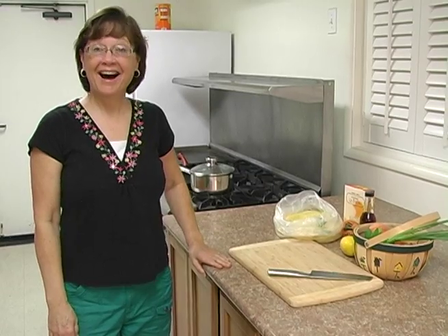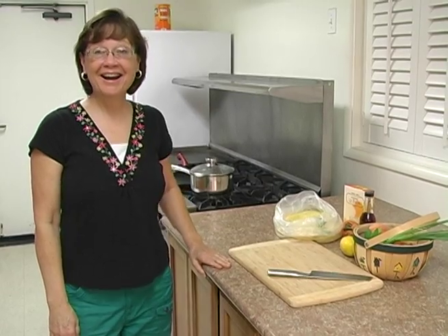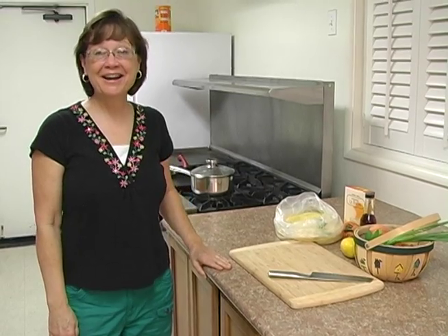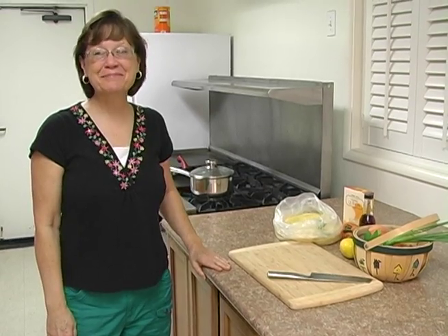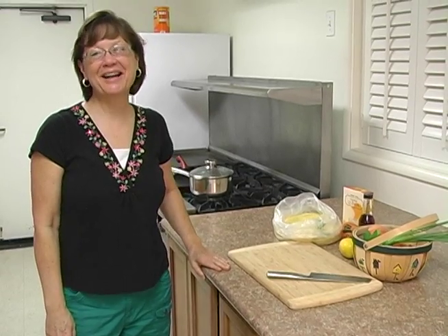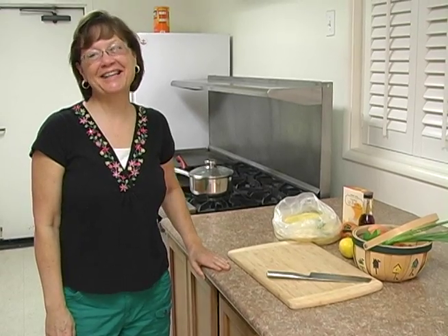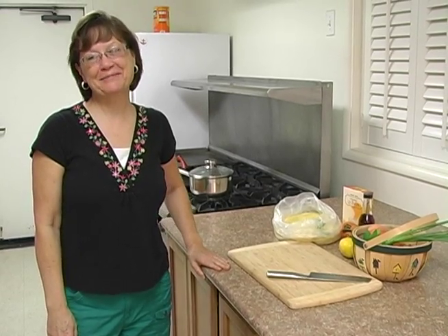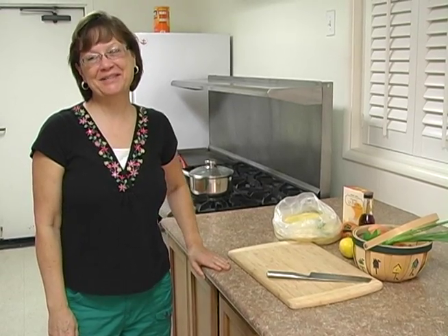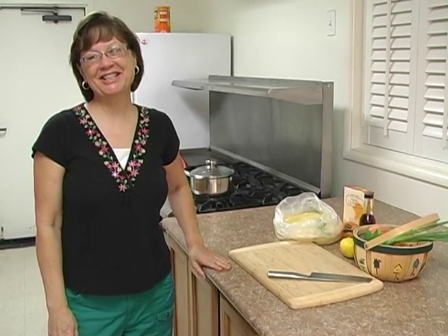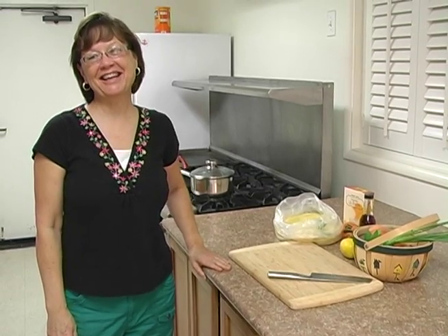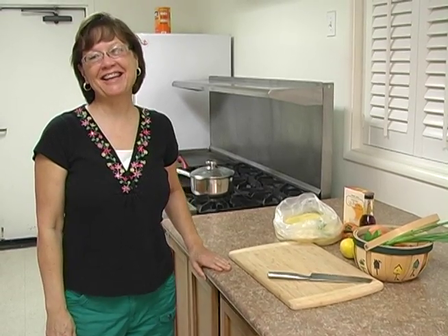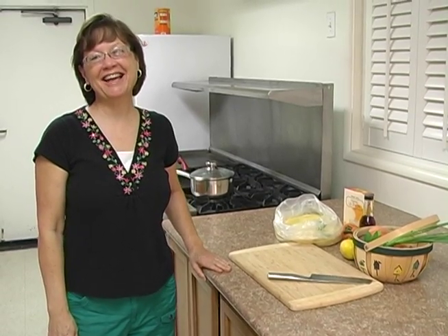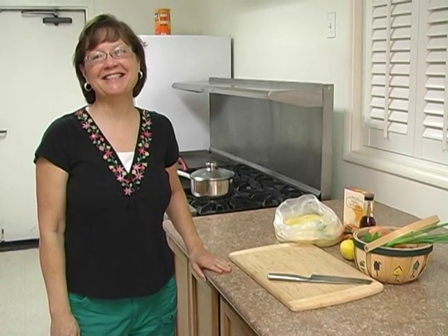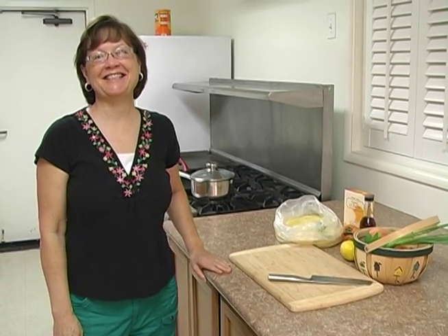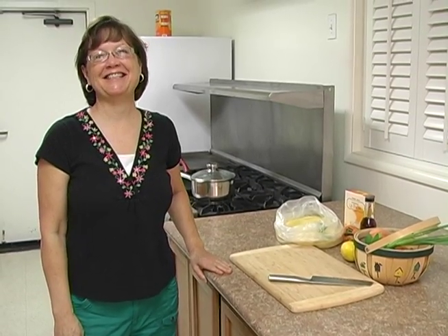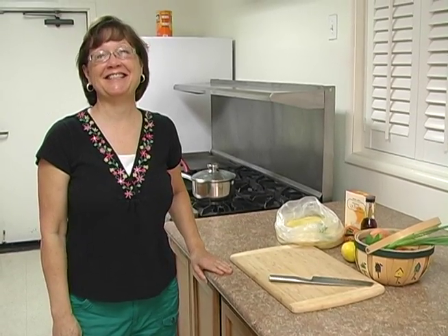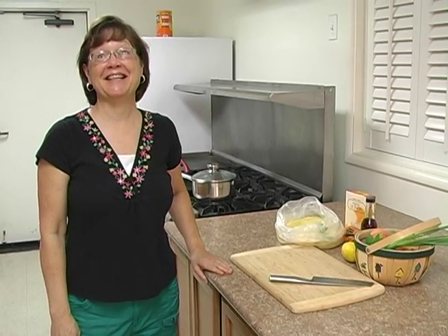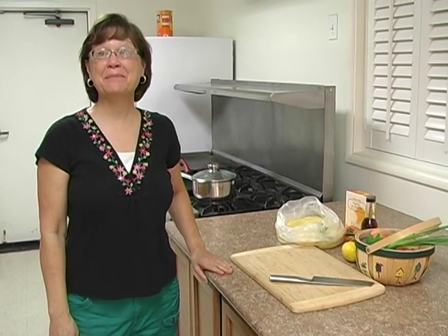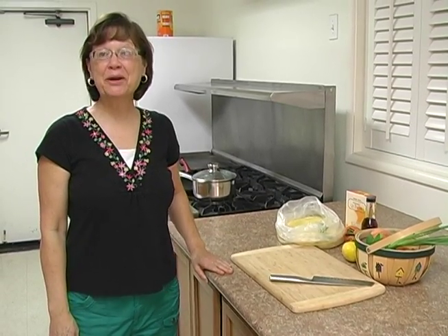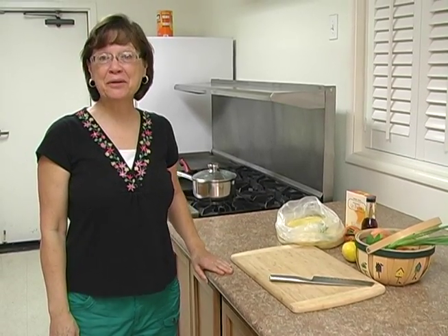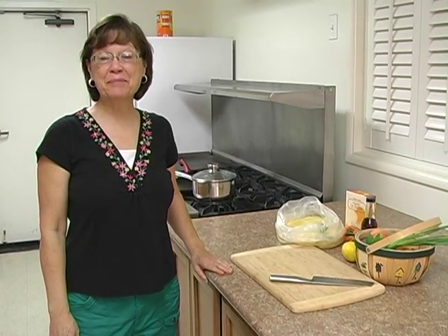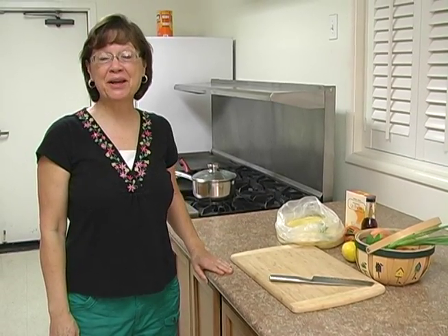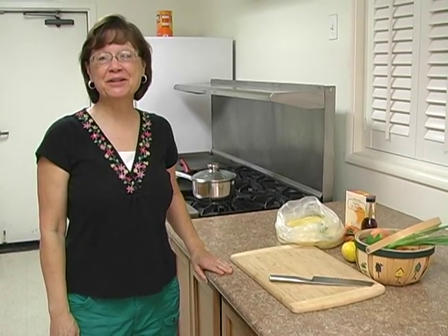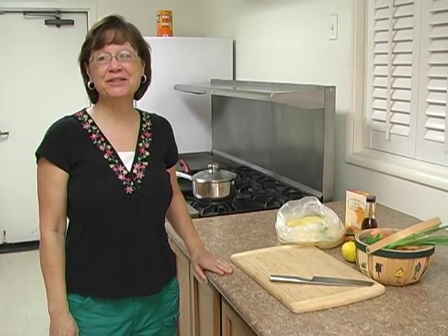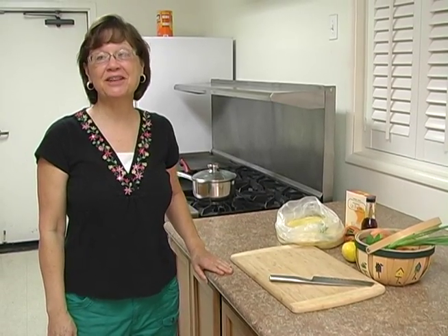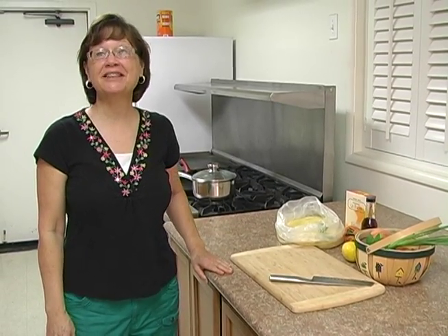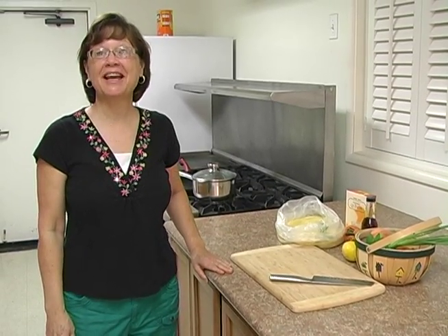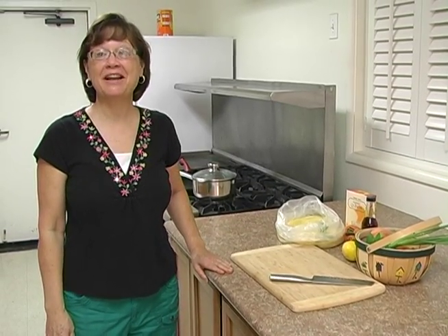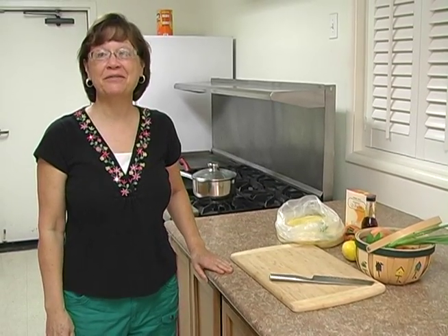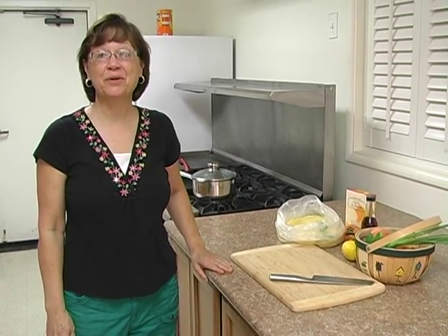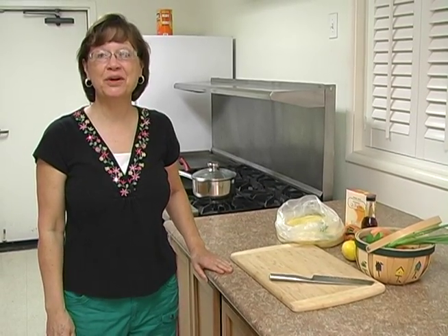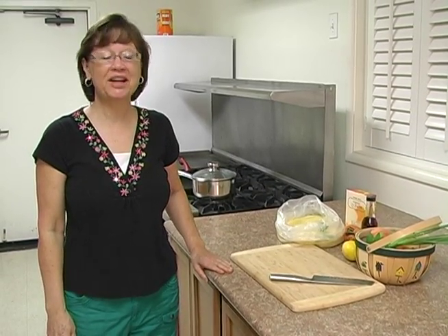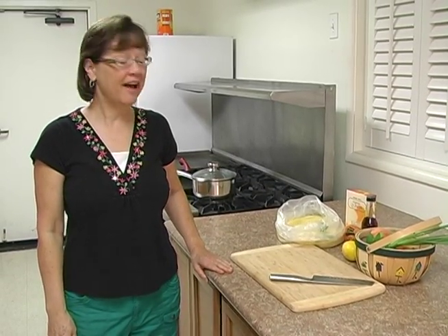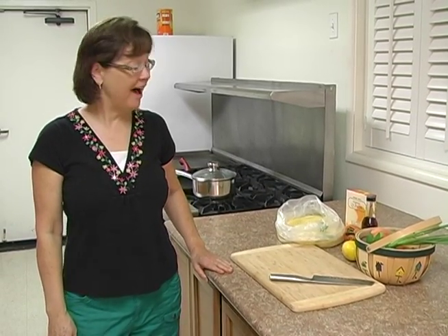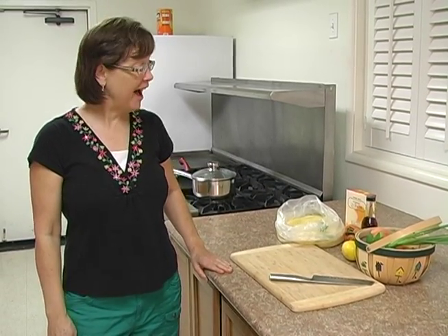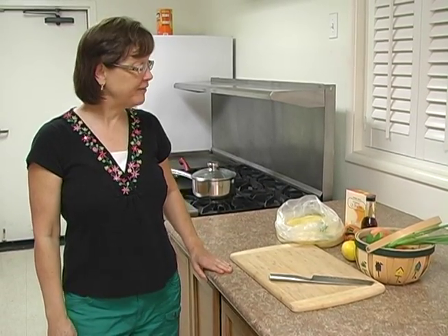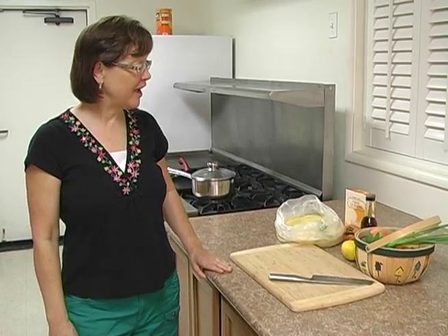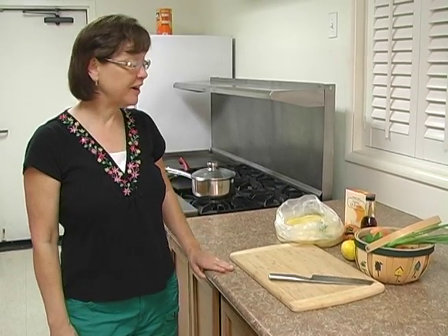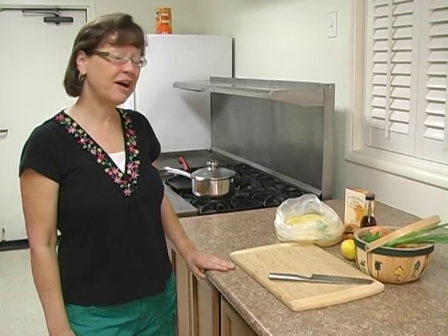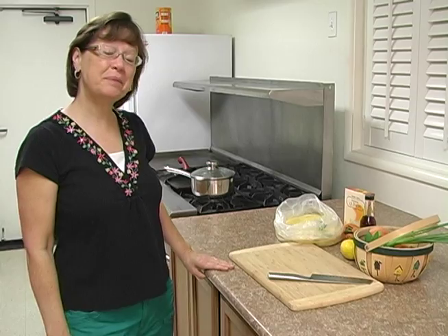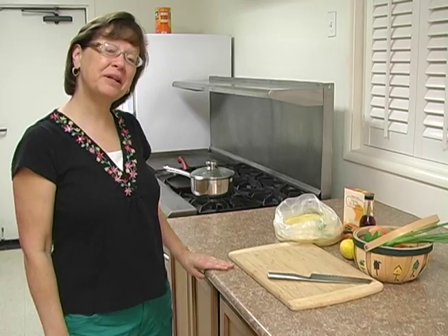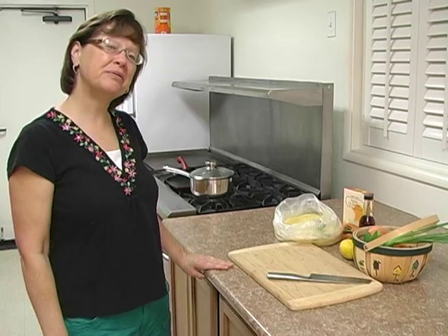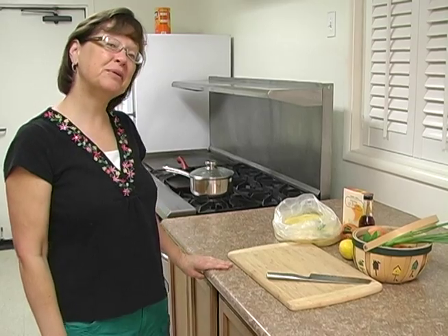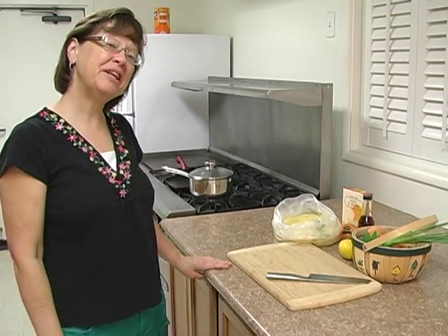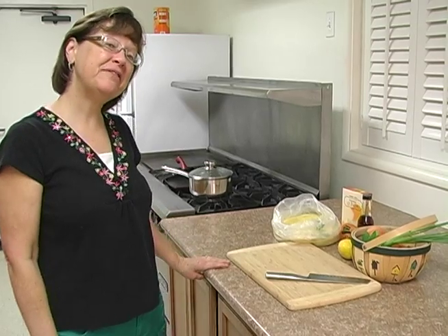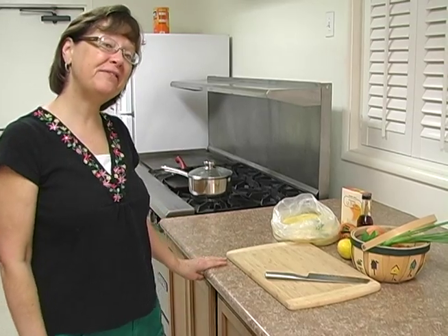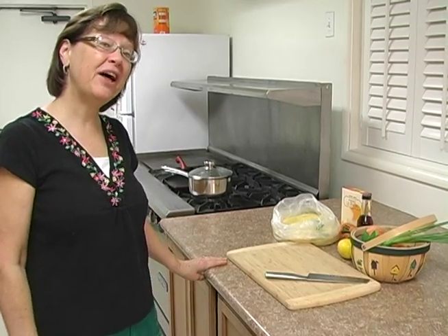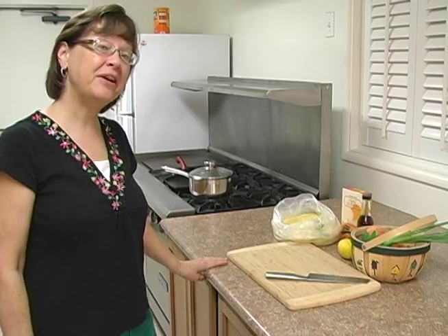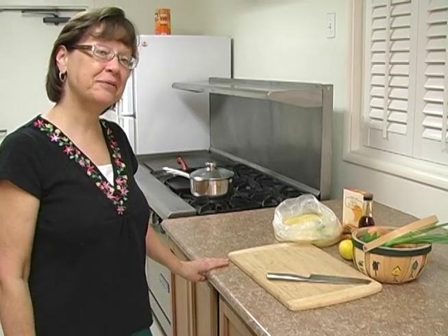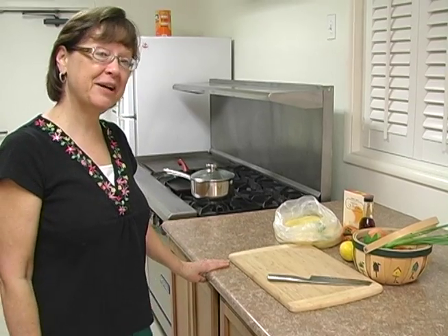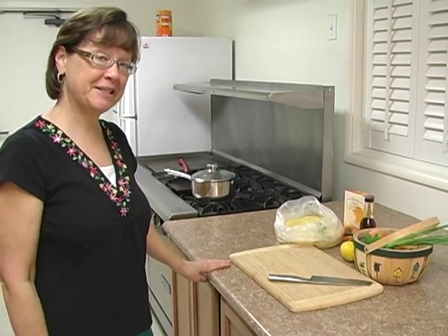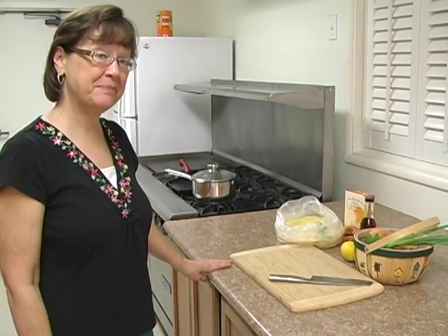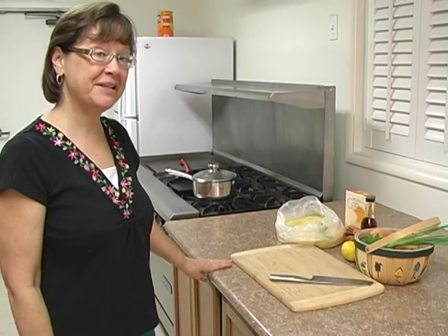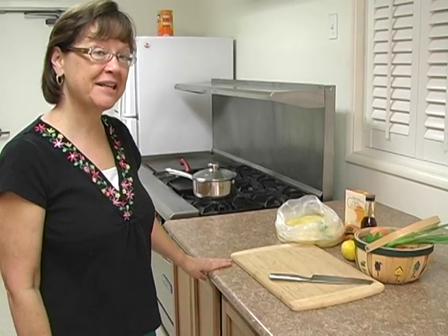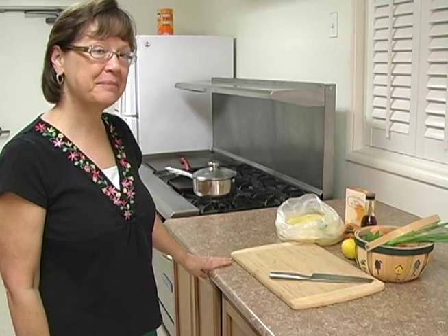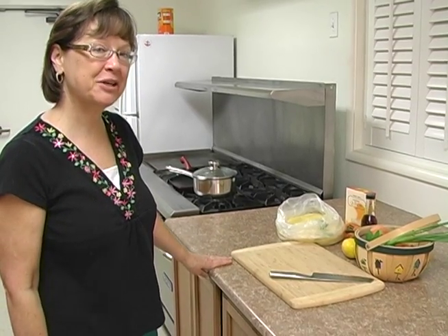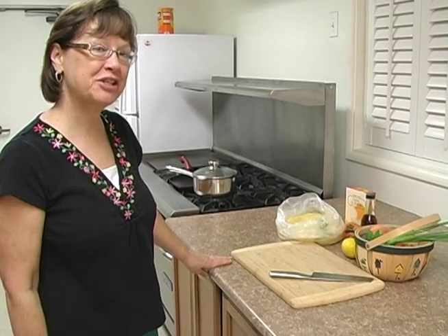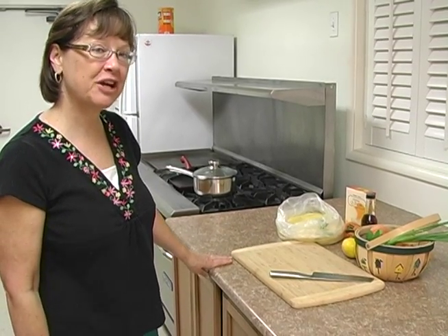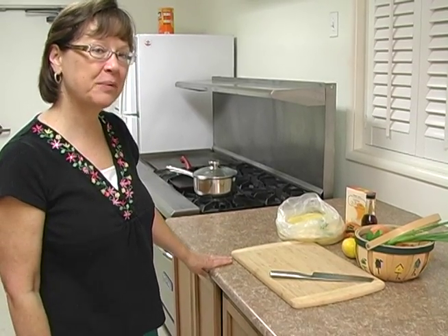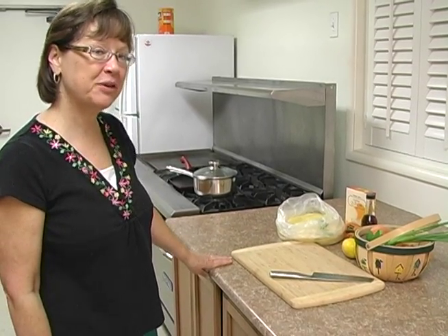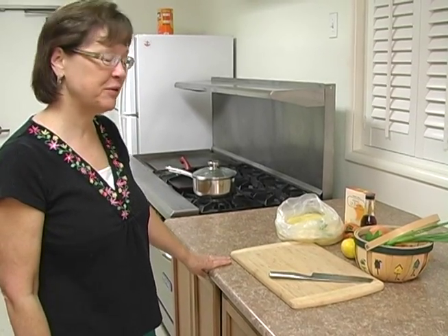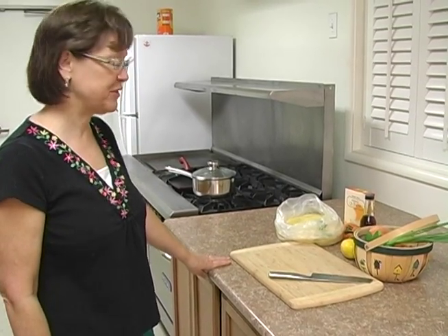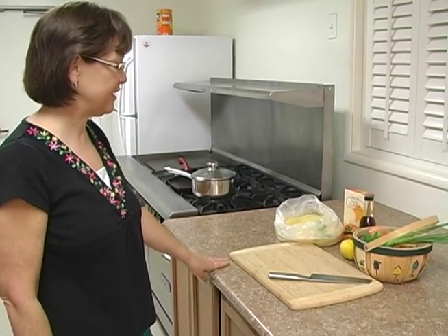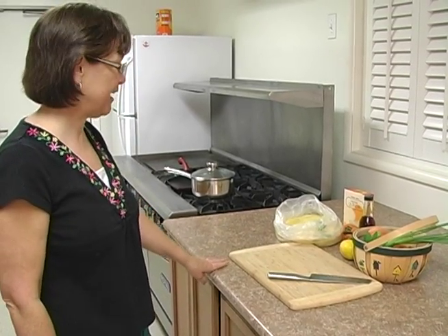Hi, my name is Jenny Estes, and I'm here in Bakersfield, California. I've got a couple of really fun recipes I'm going to share with you today.